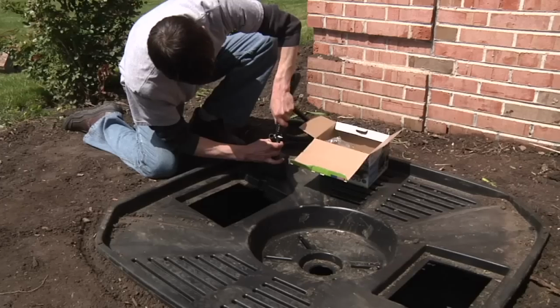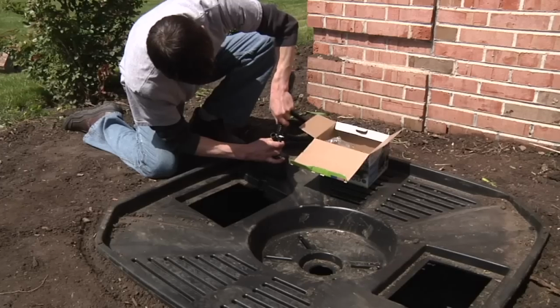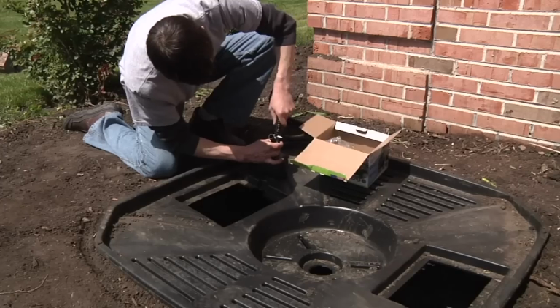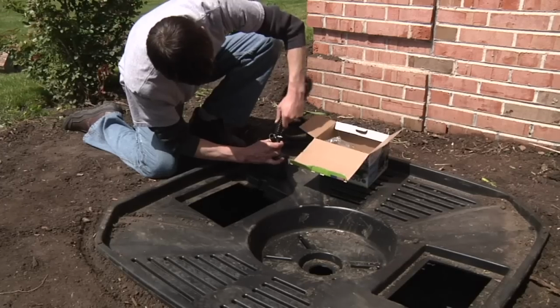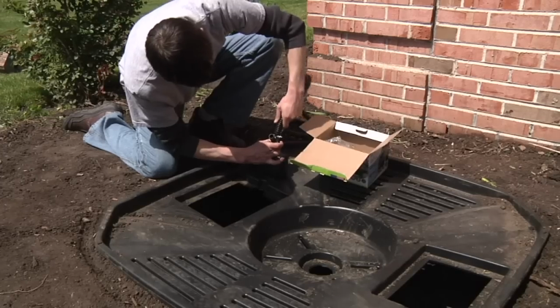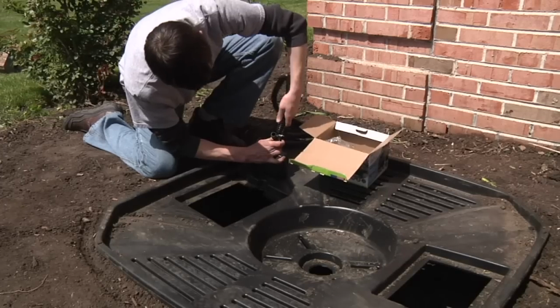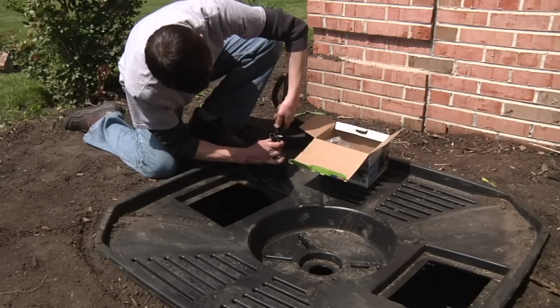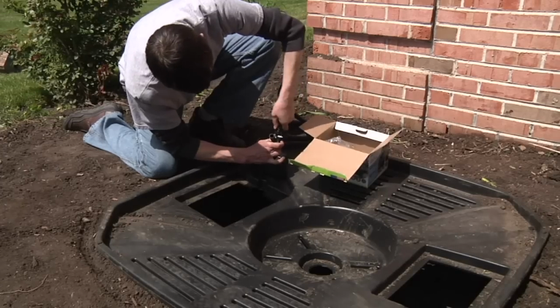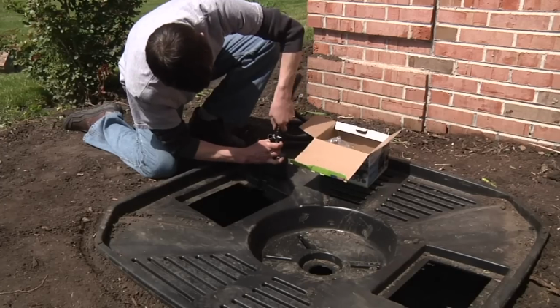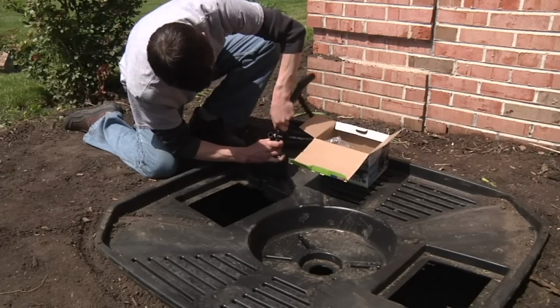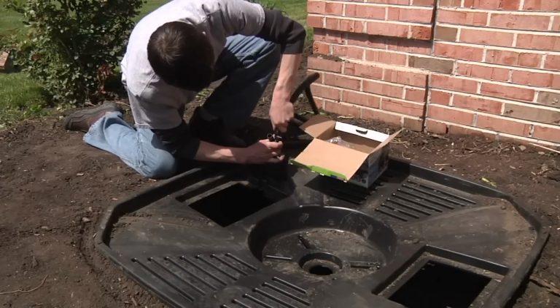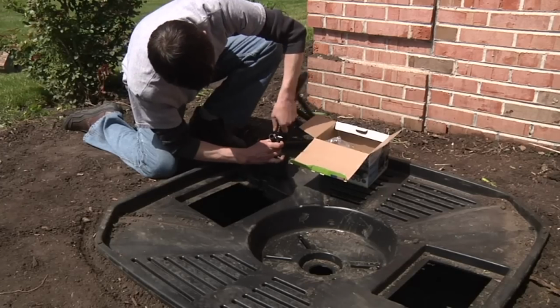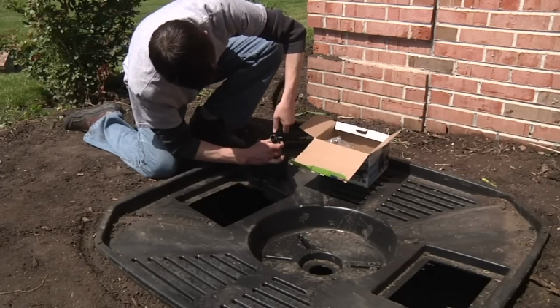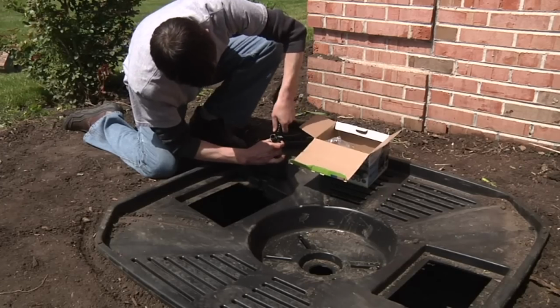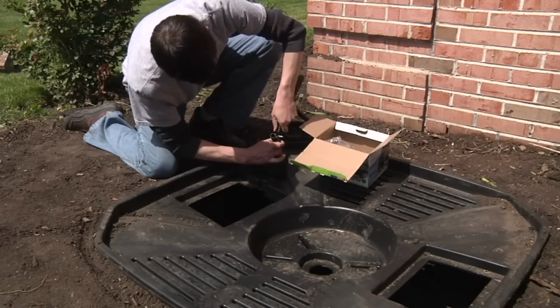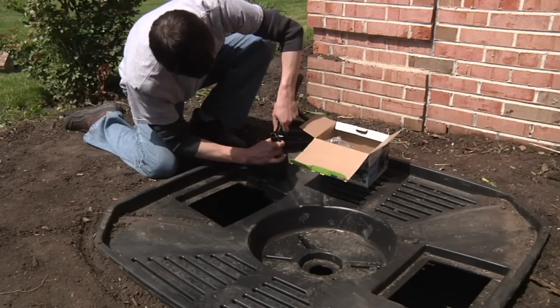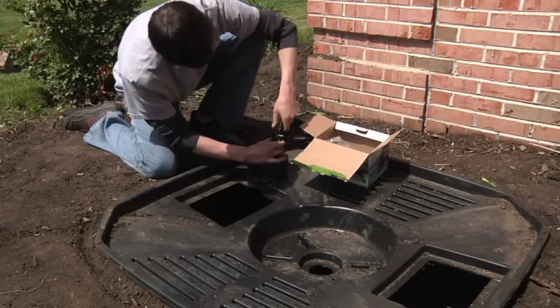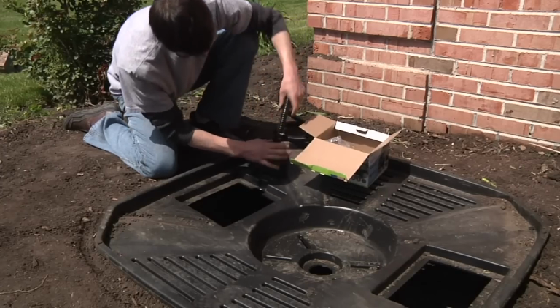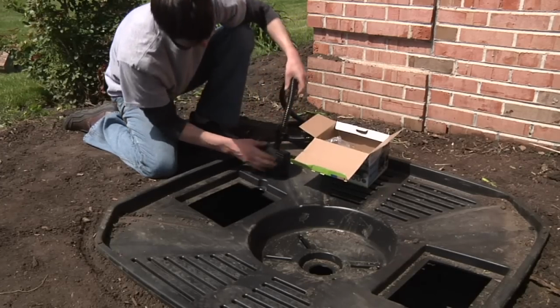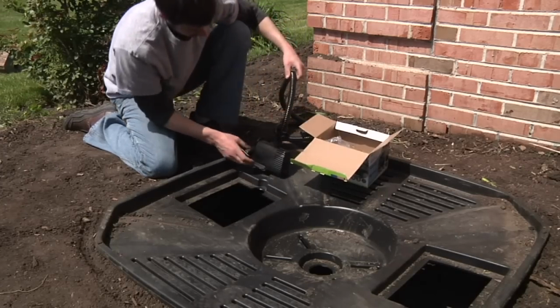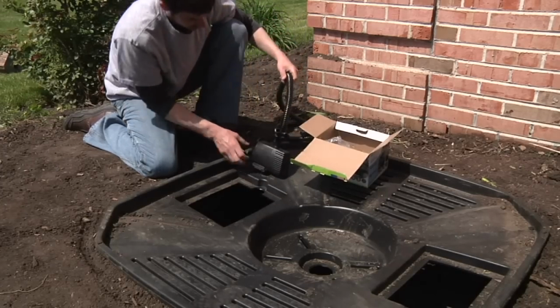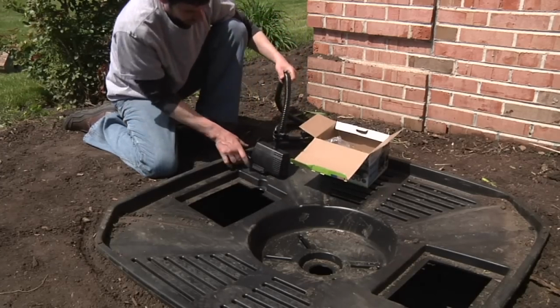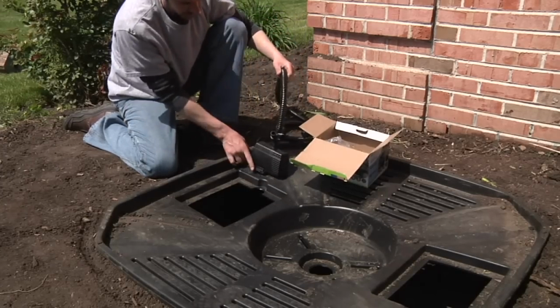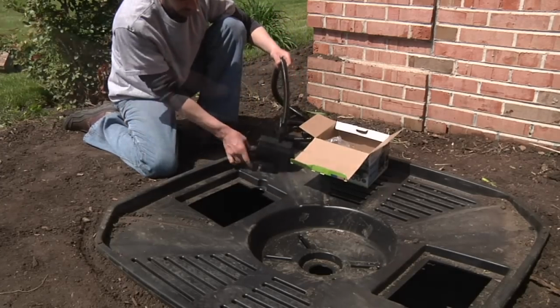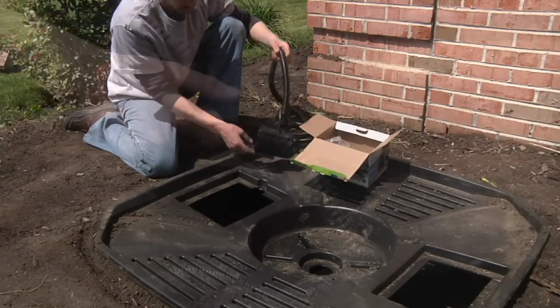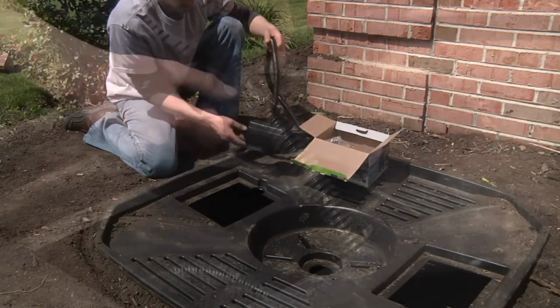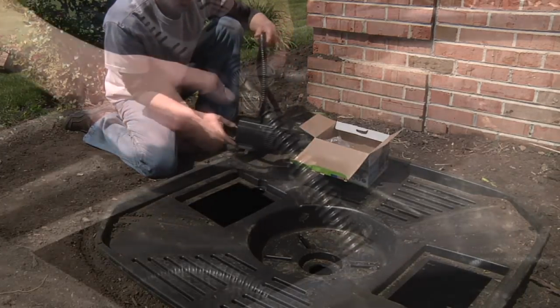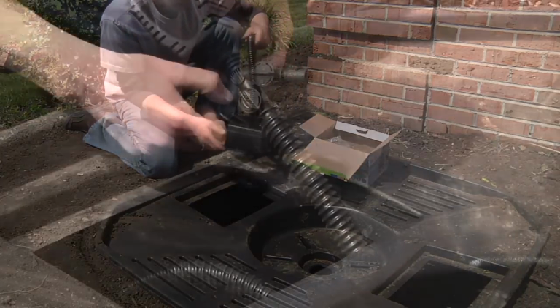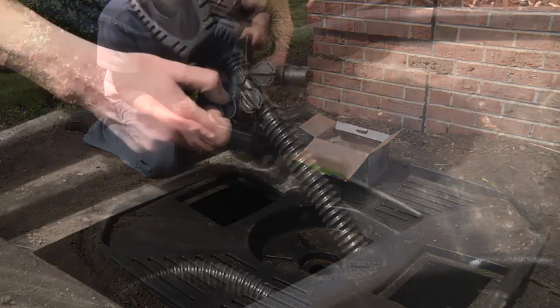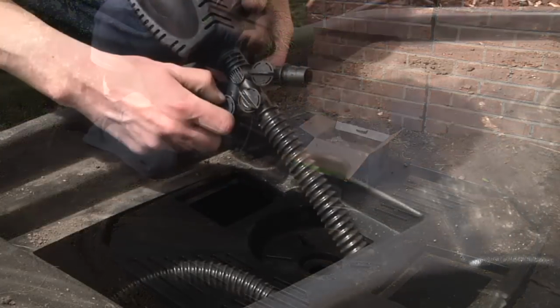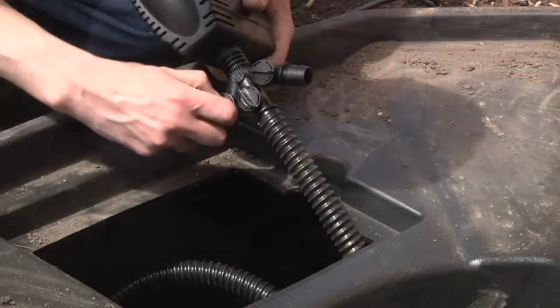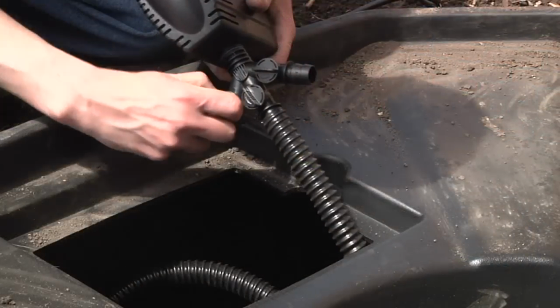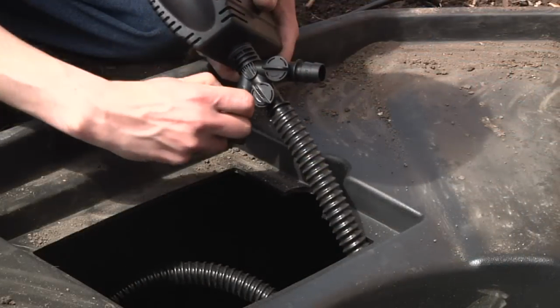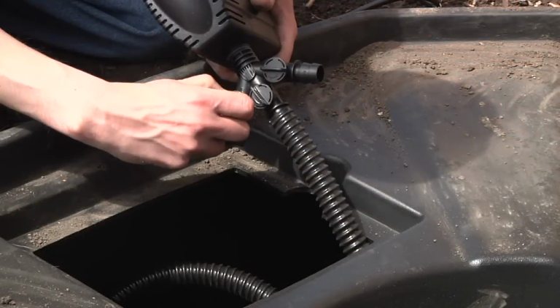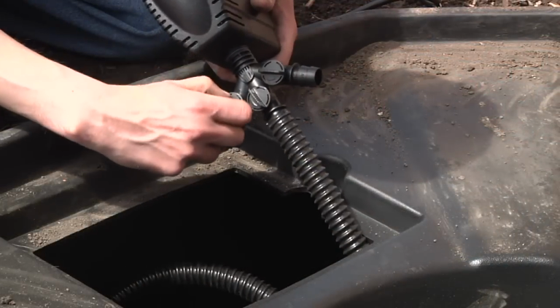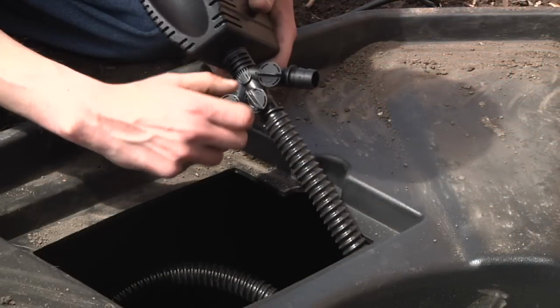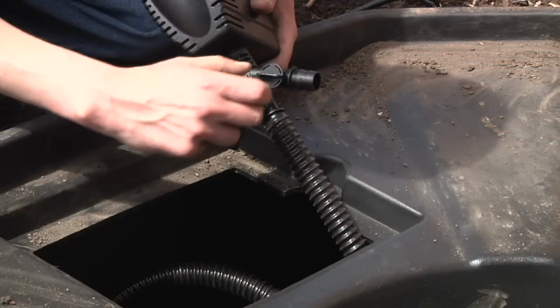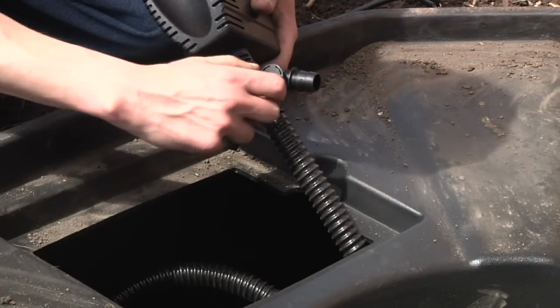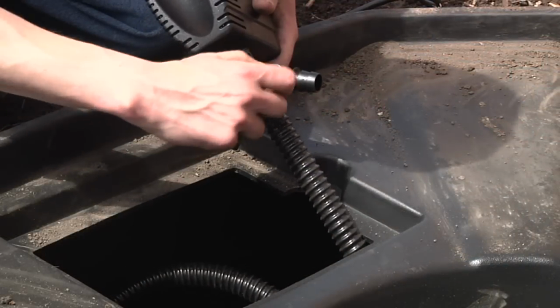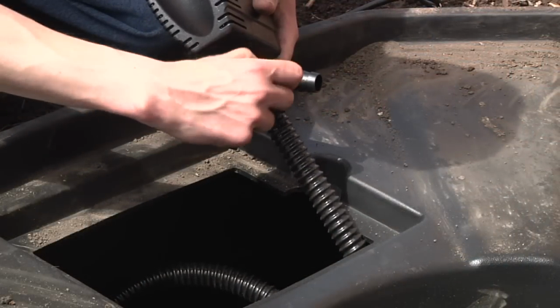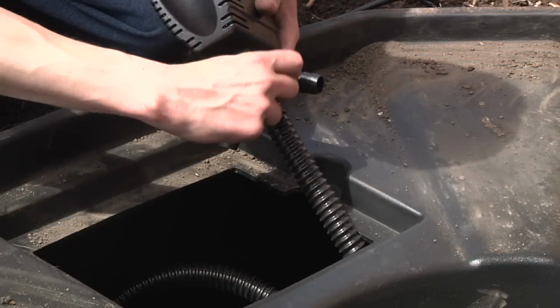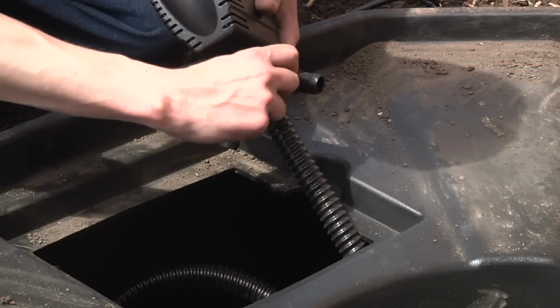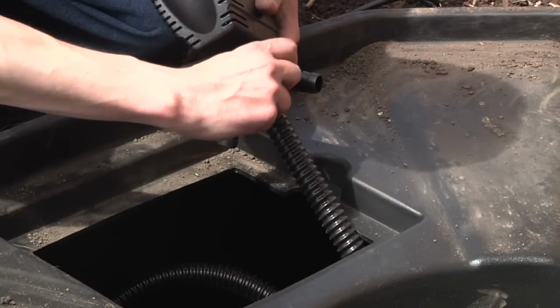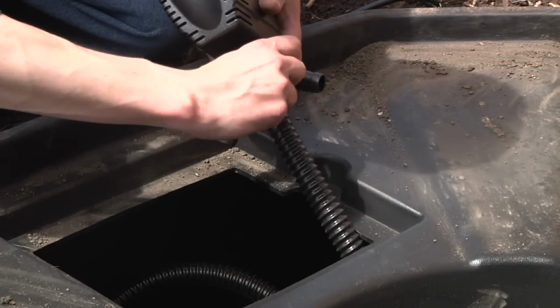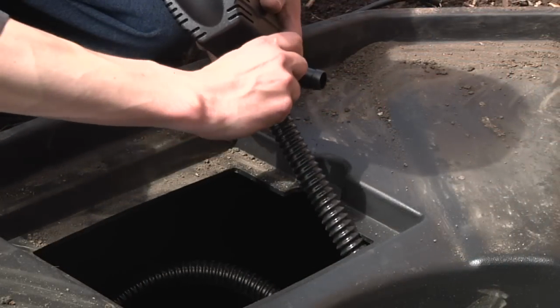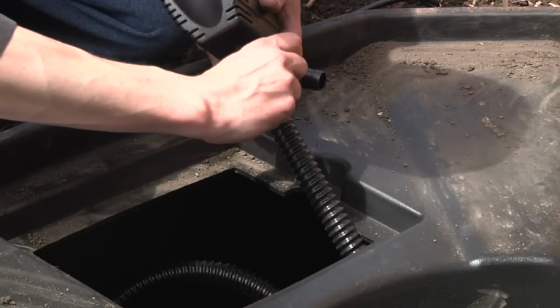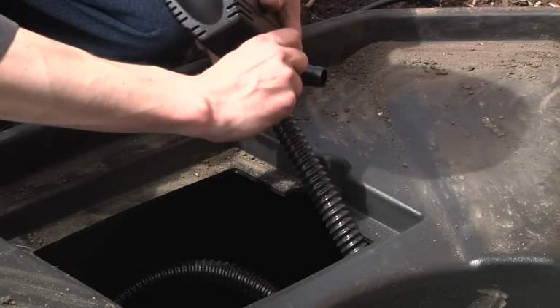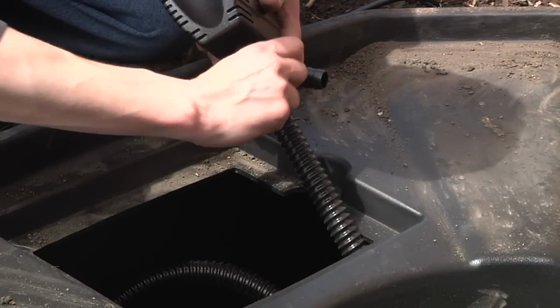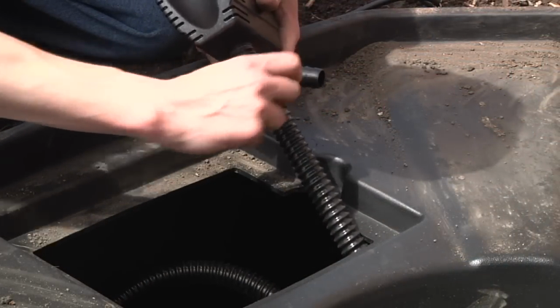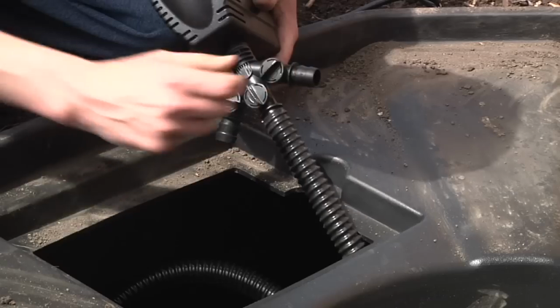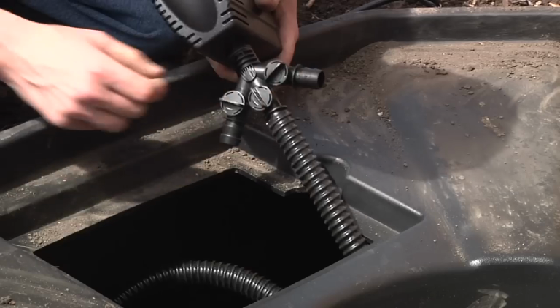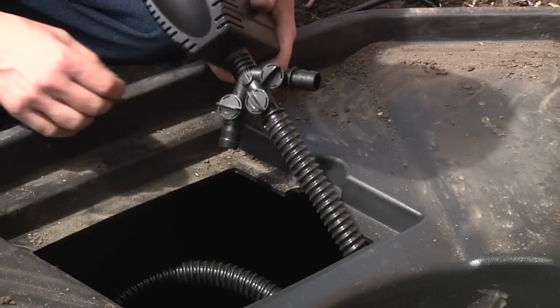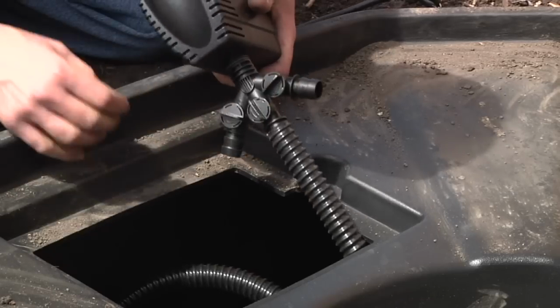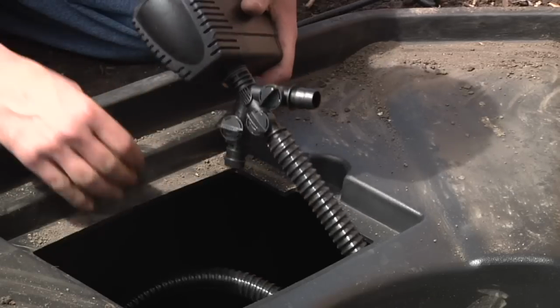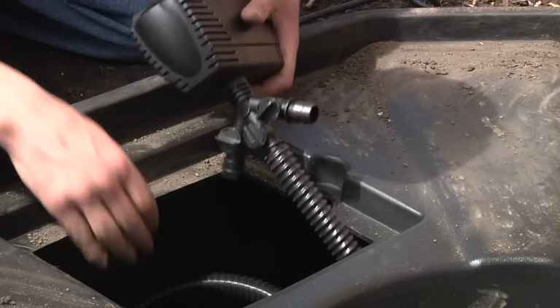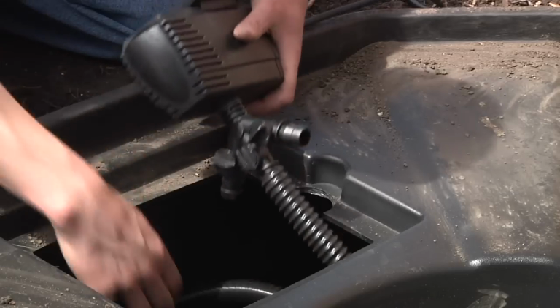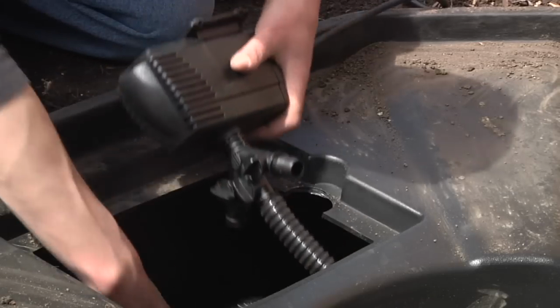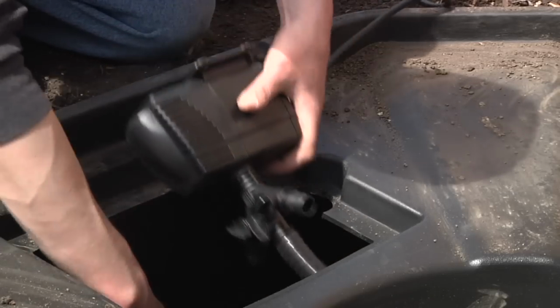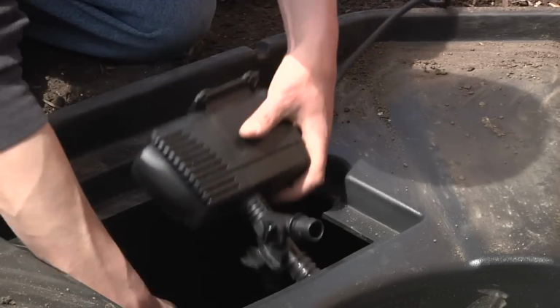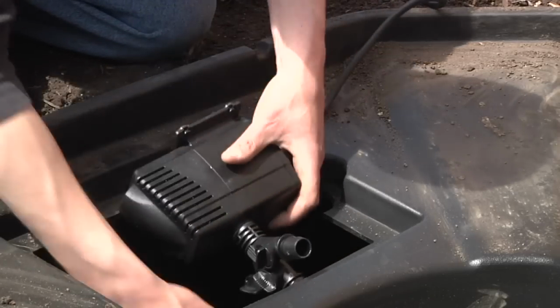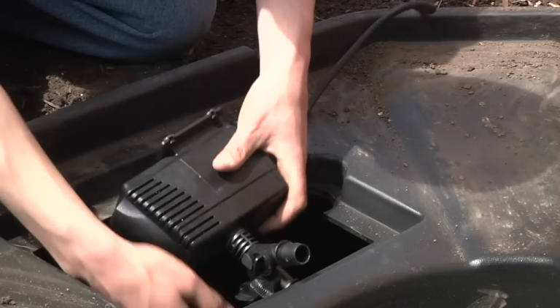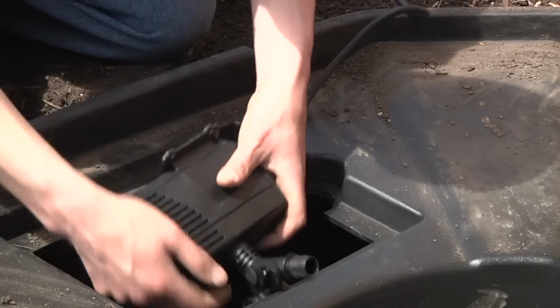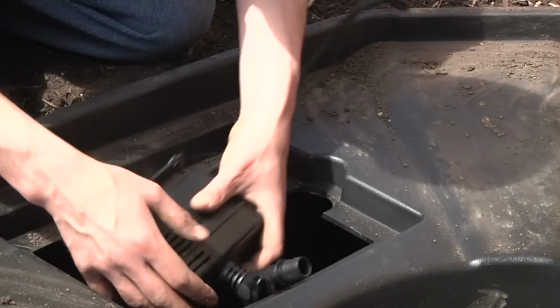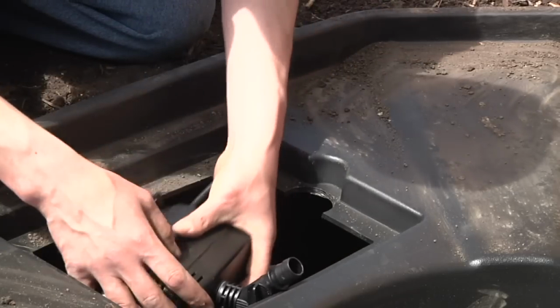Connect the kink-free pipe to a barbed fitting on the diverter valve and be sure the unused valves are closed before lowering the pump and plumbing into the basin.